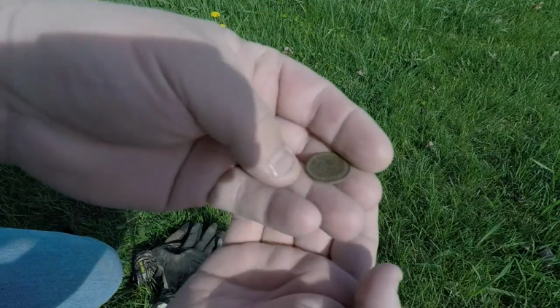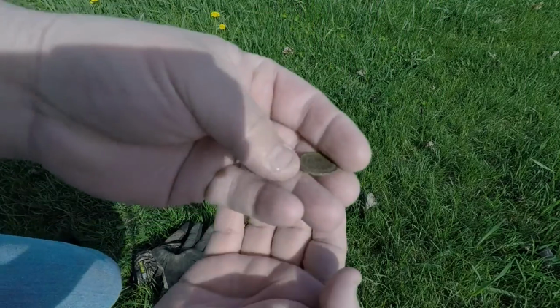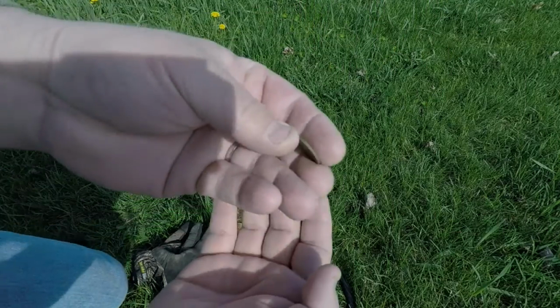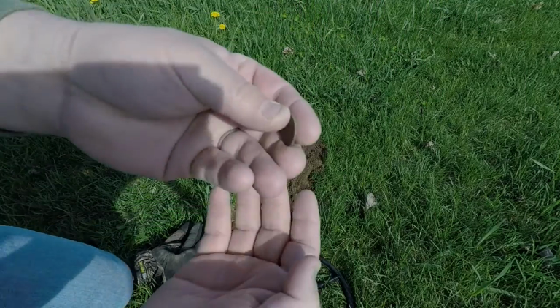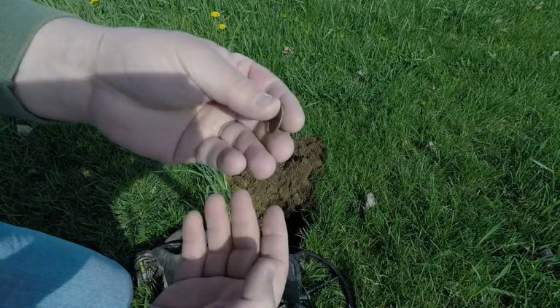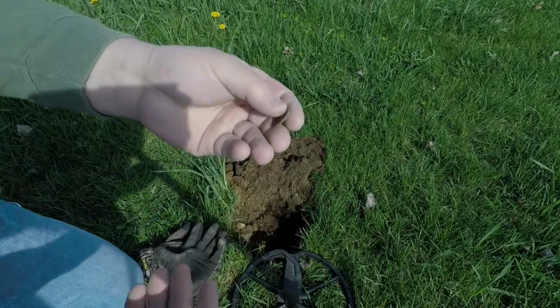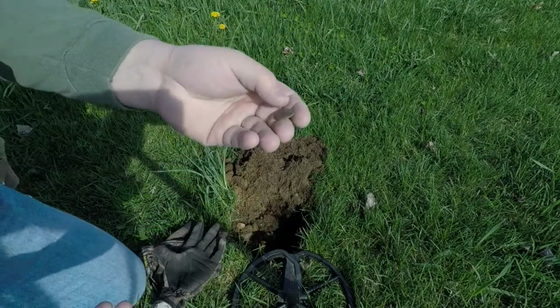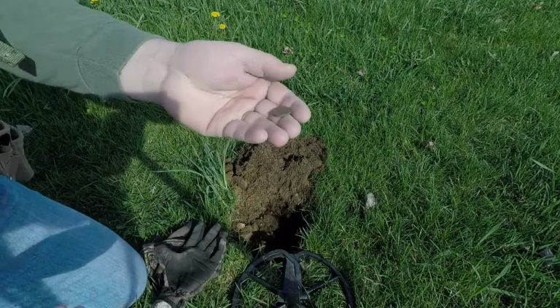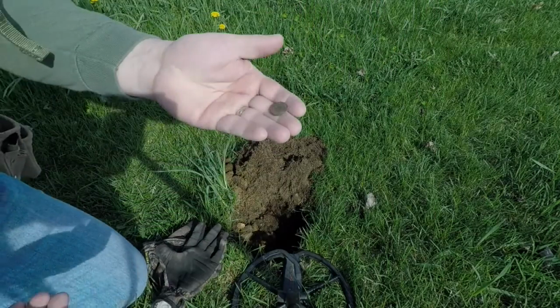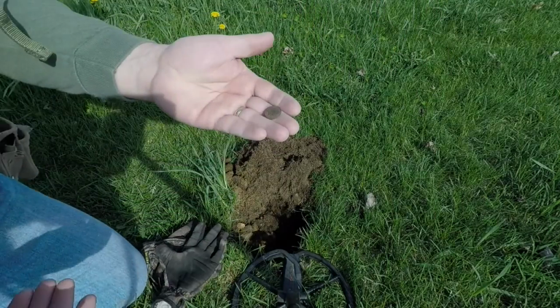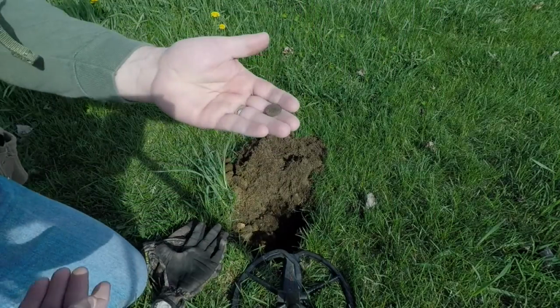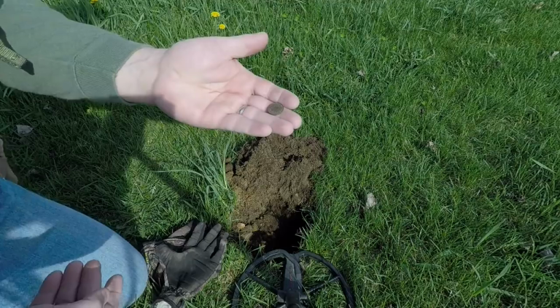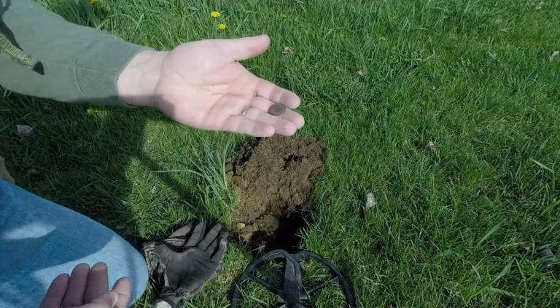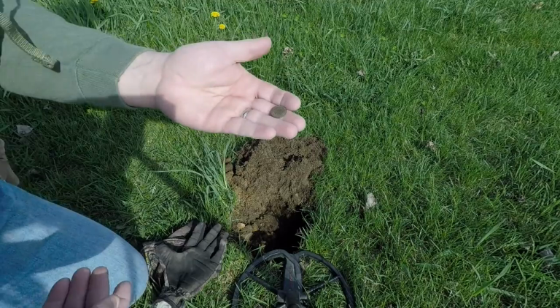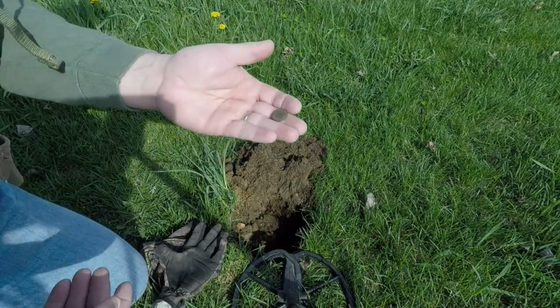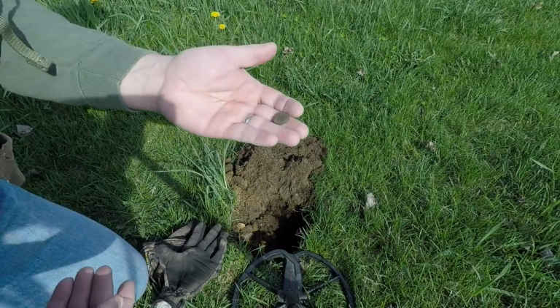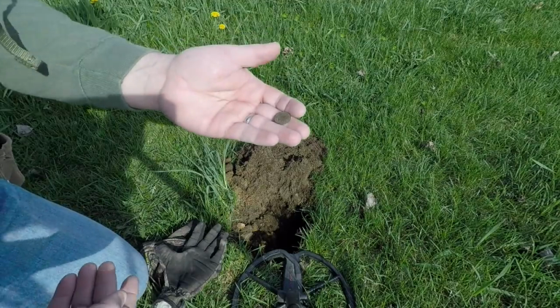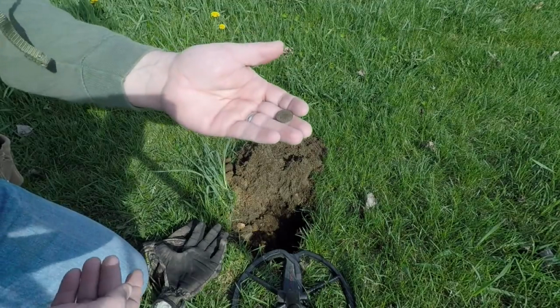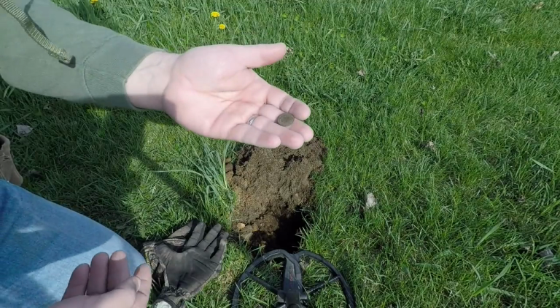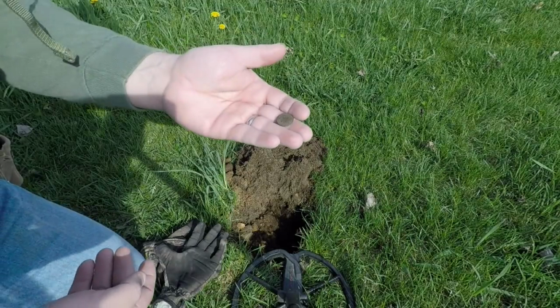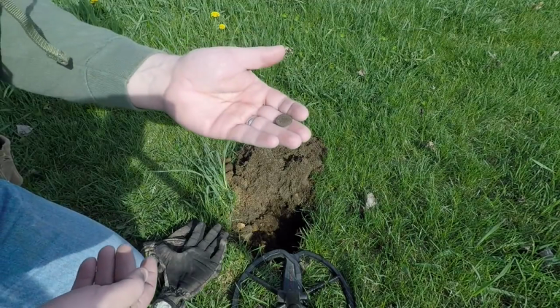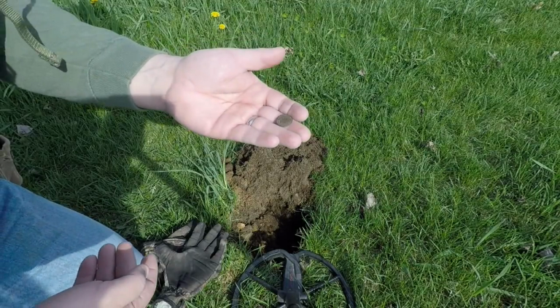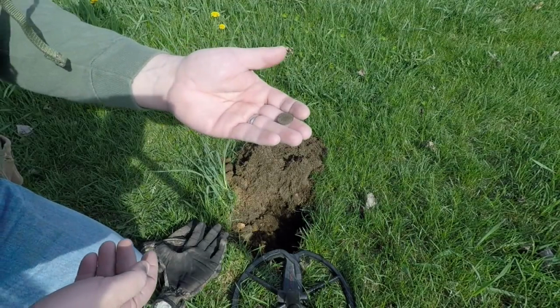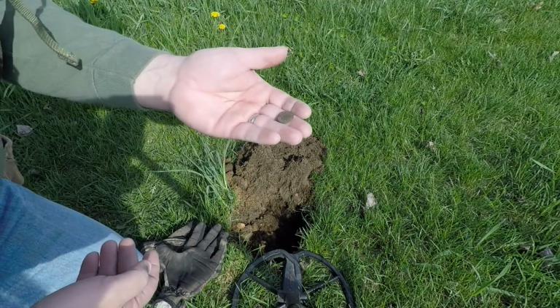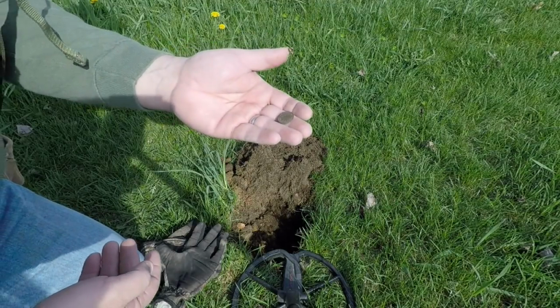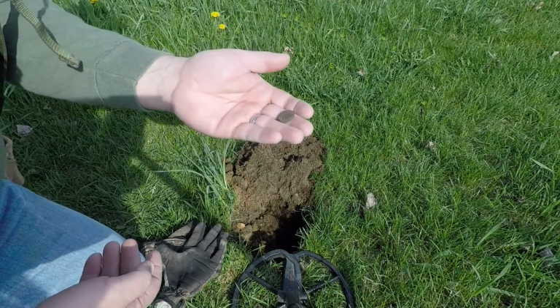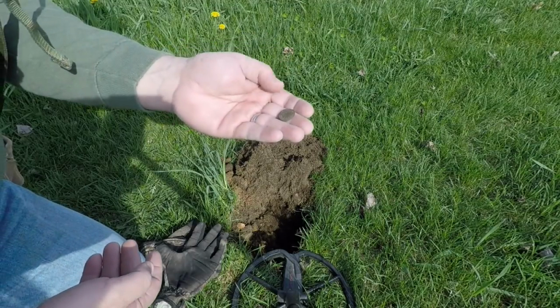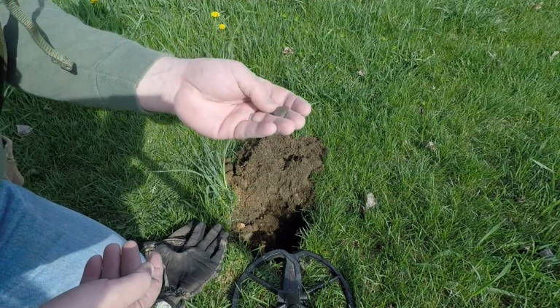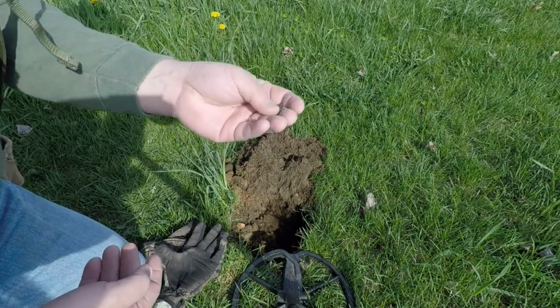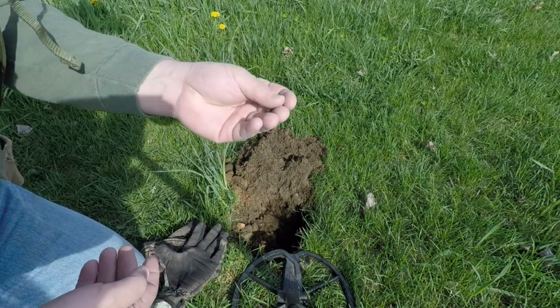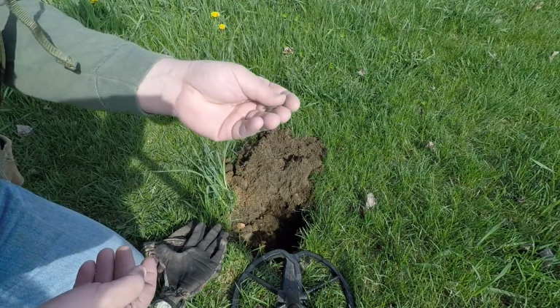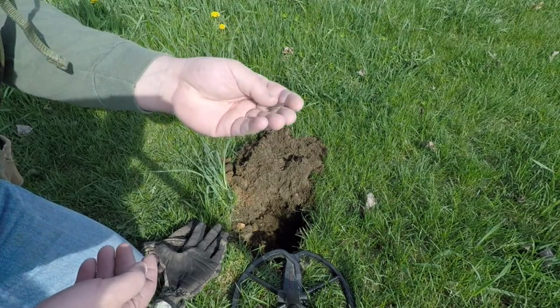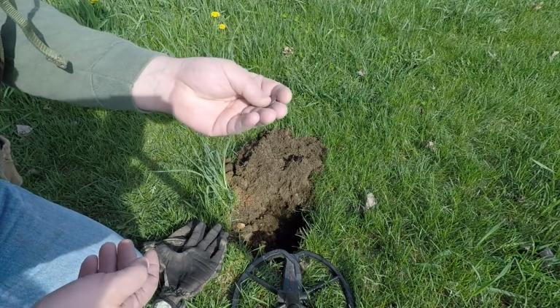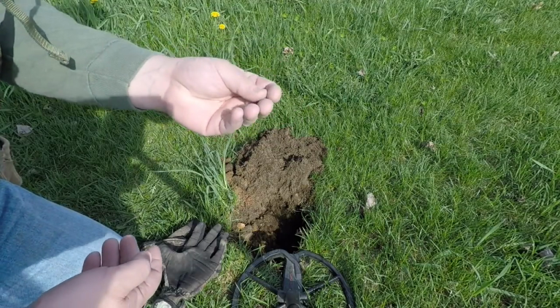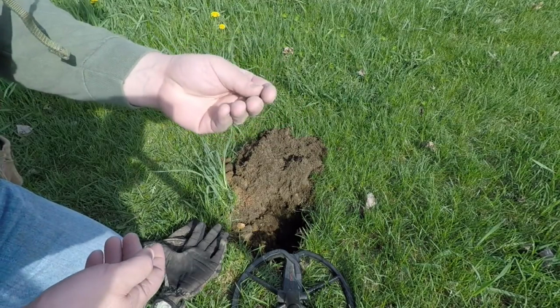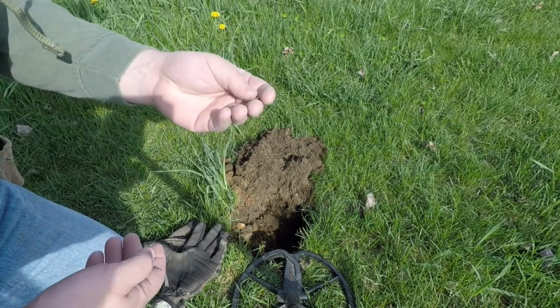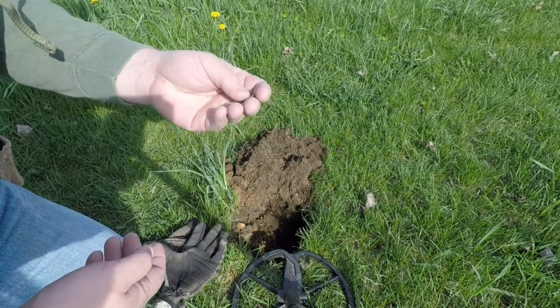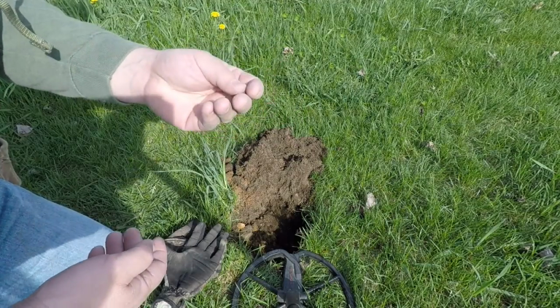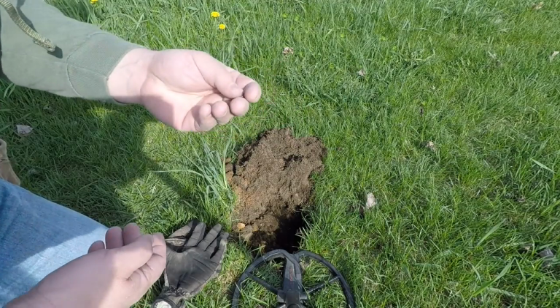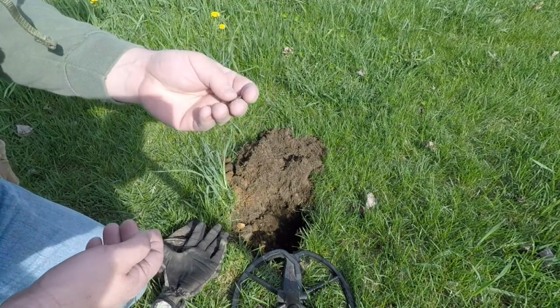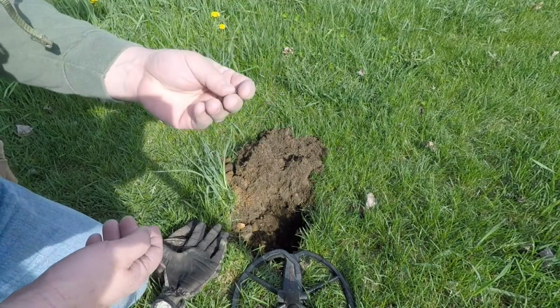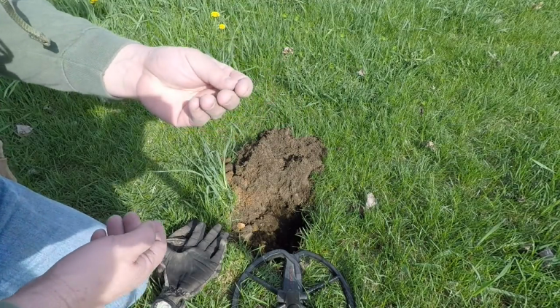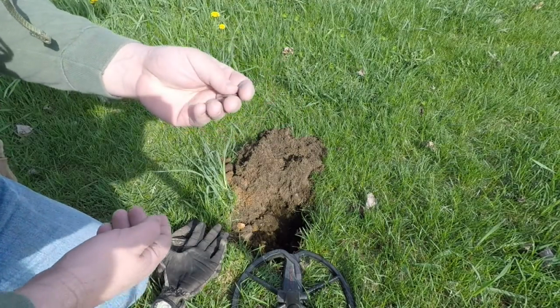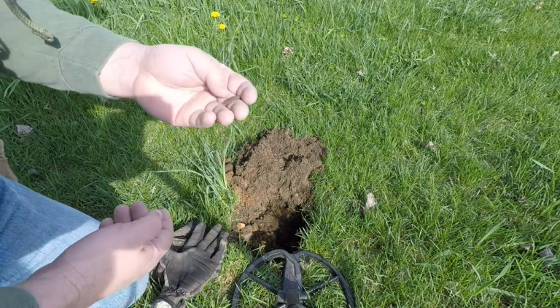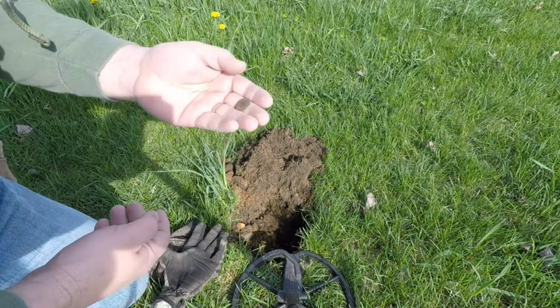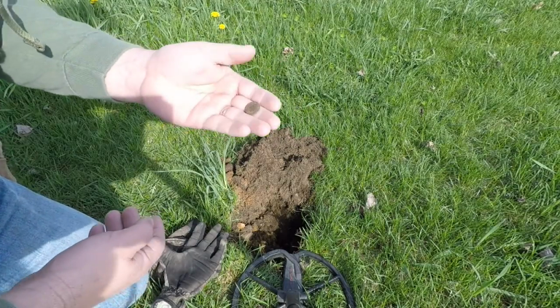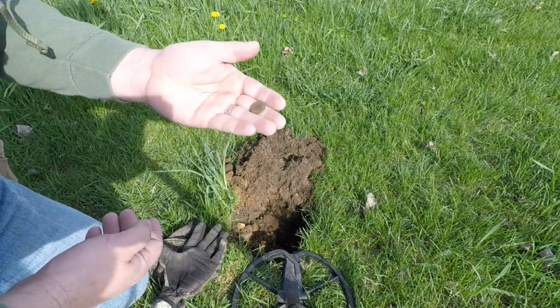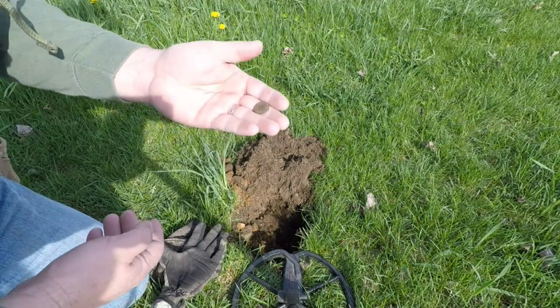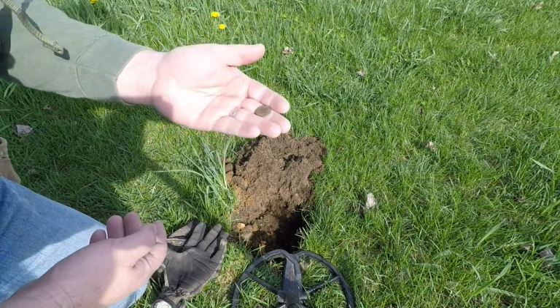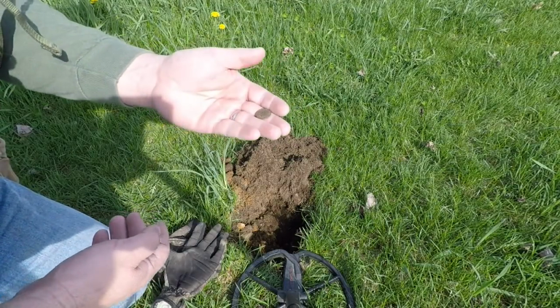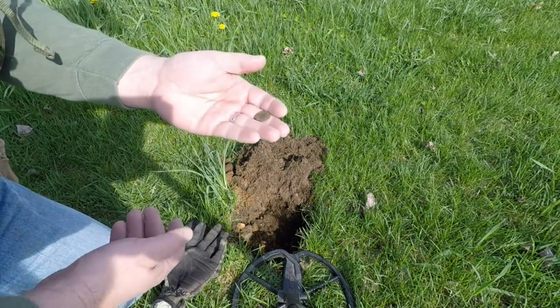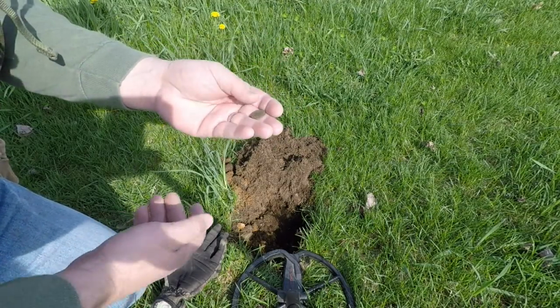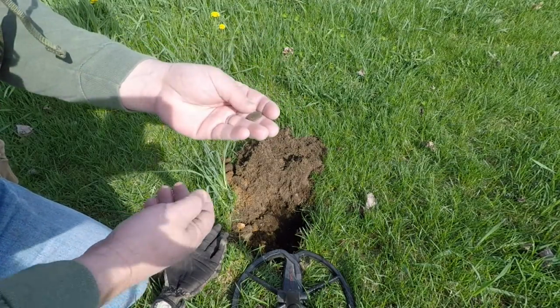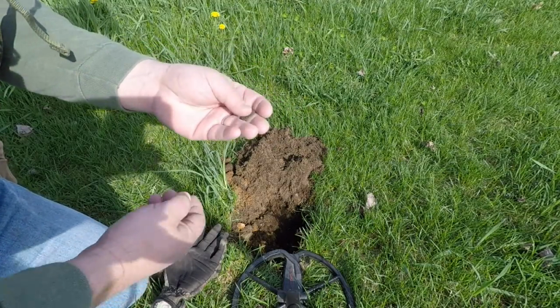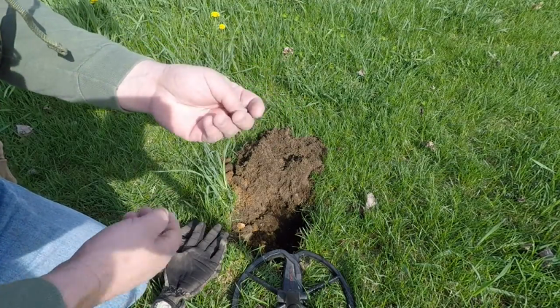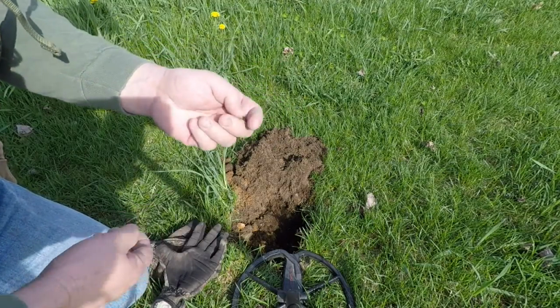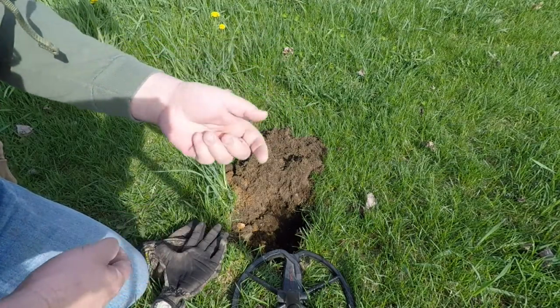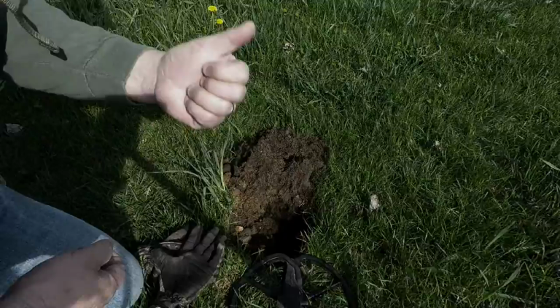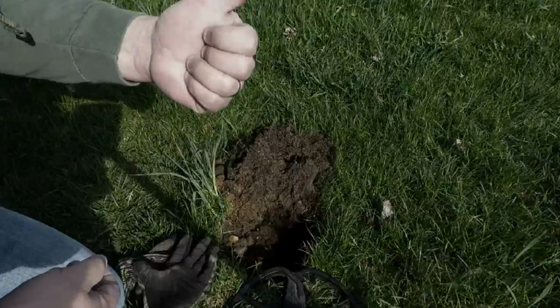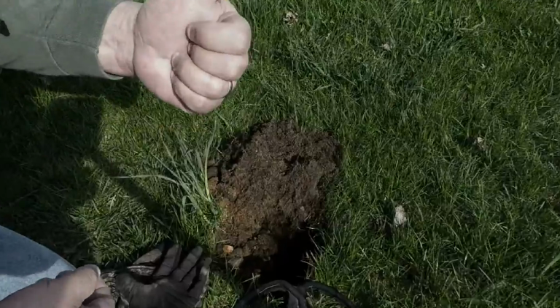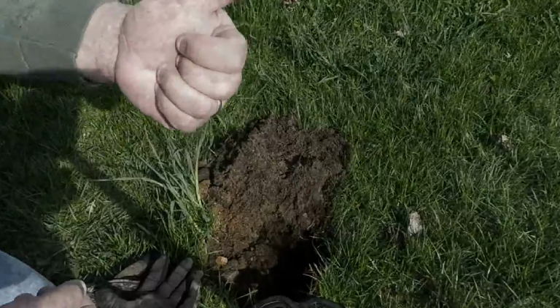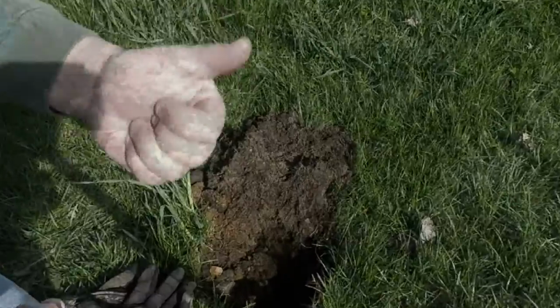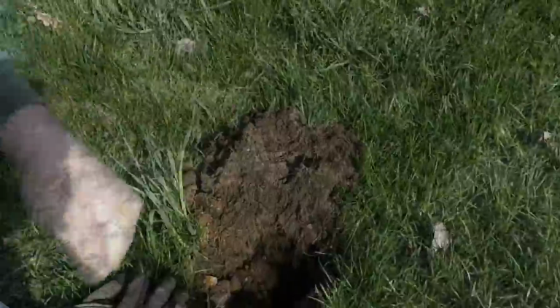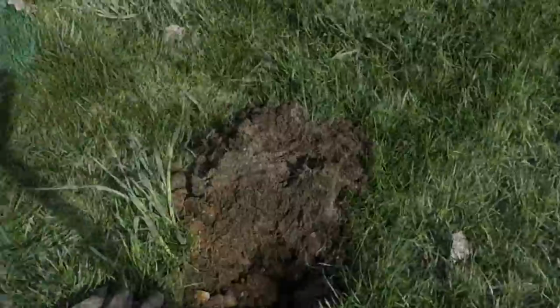Yeah, nice. First decent find of the morning, it's only been 10 minutes, so we're off.